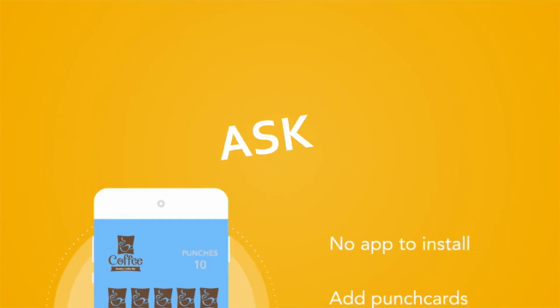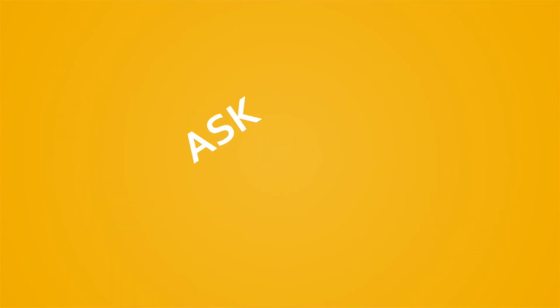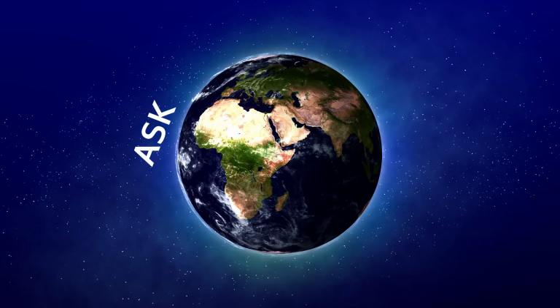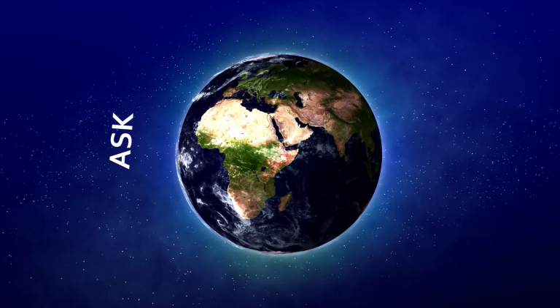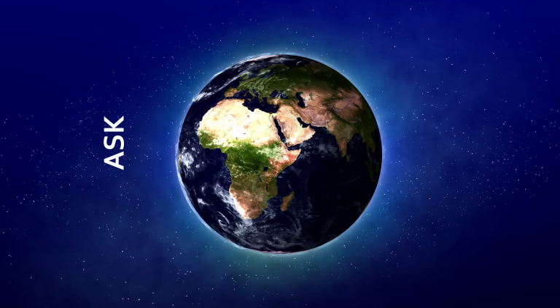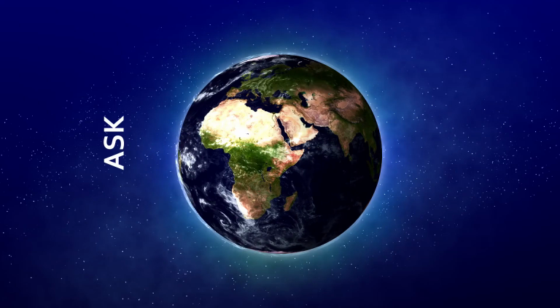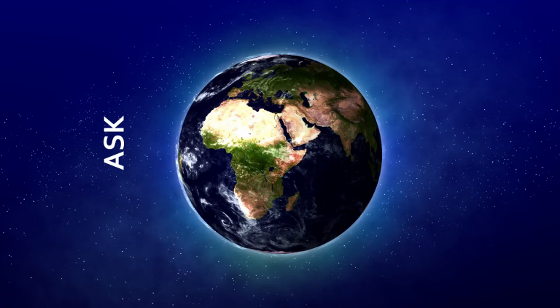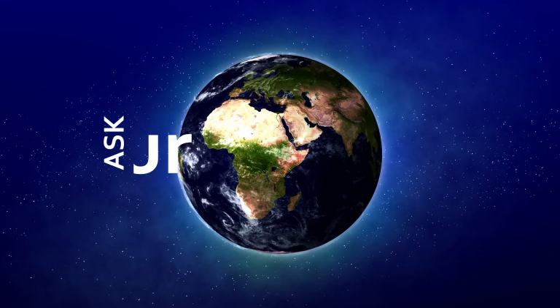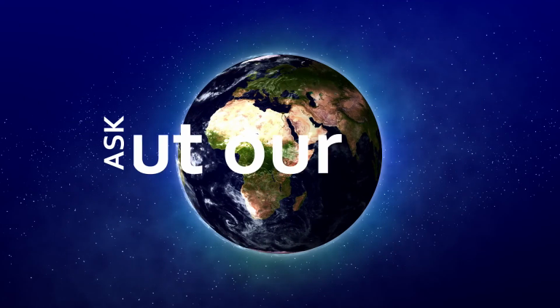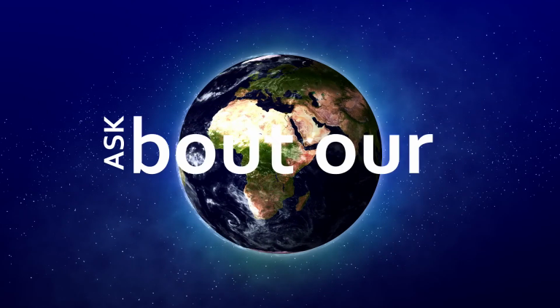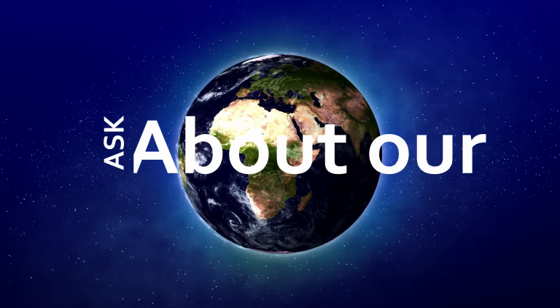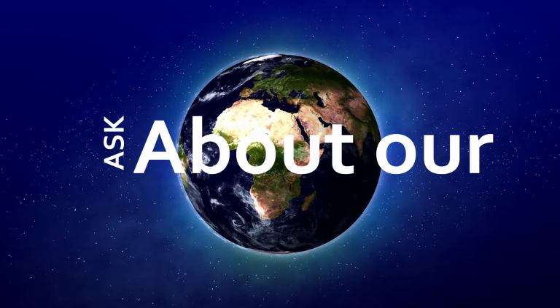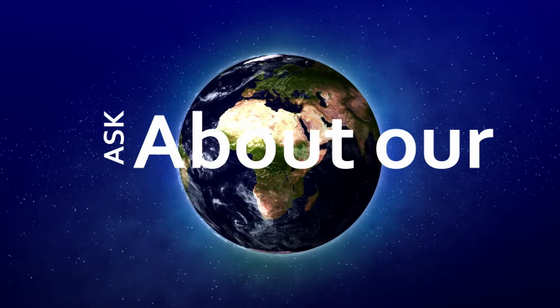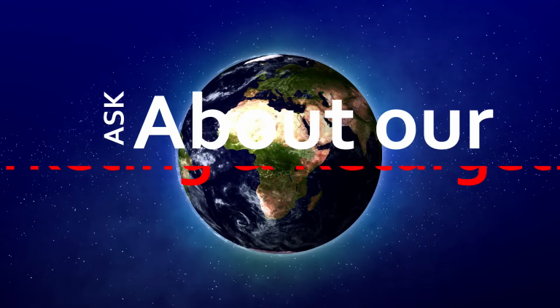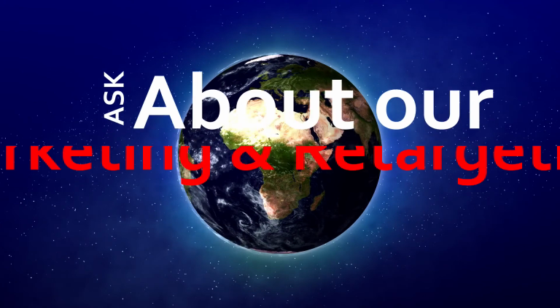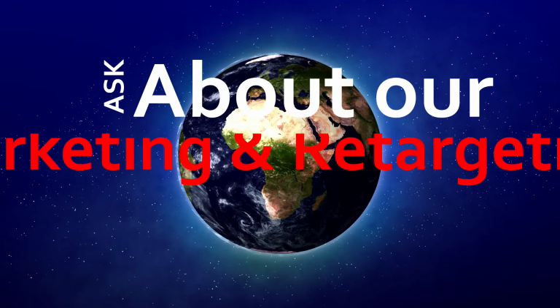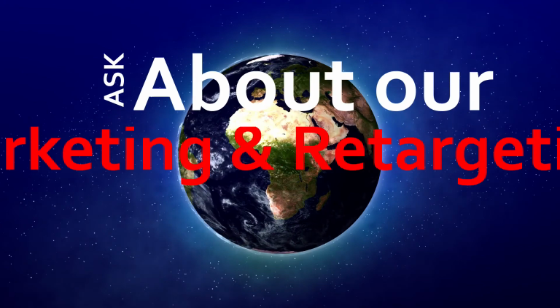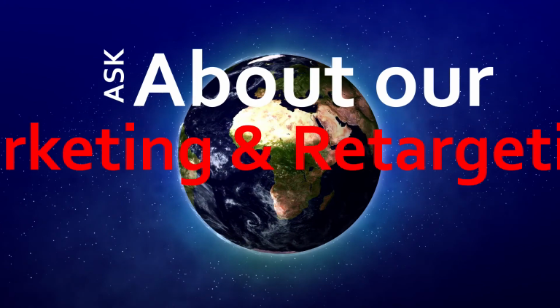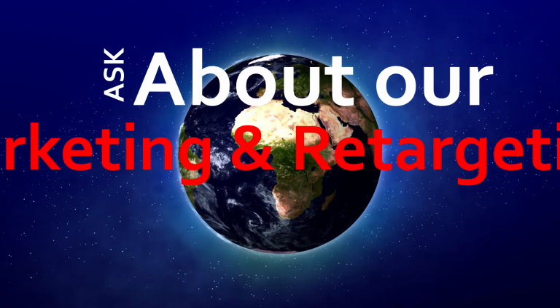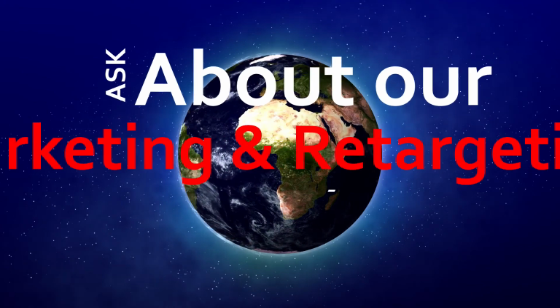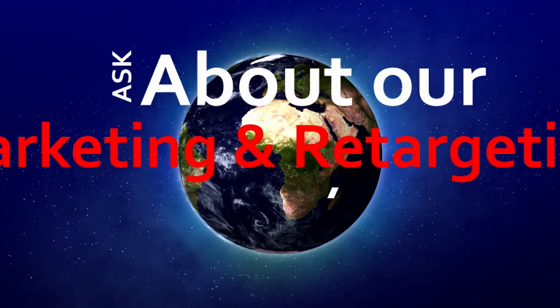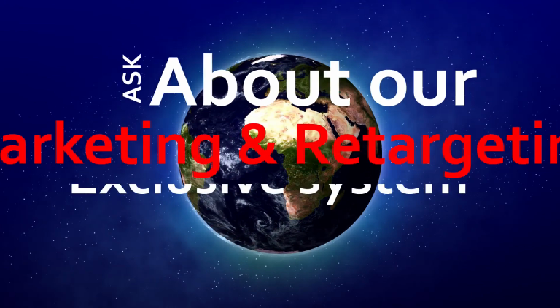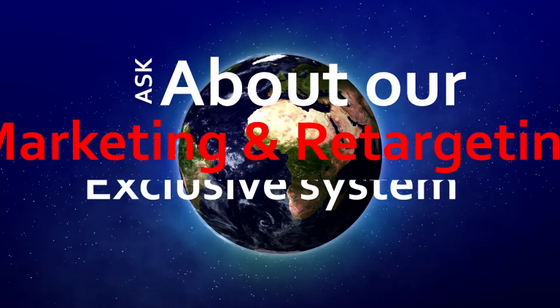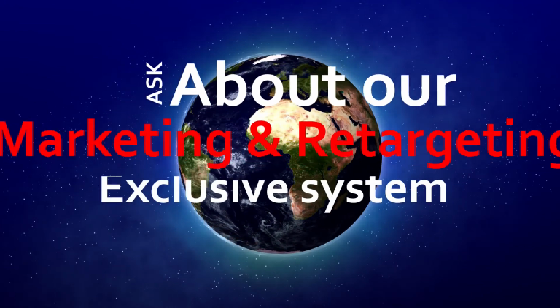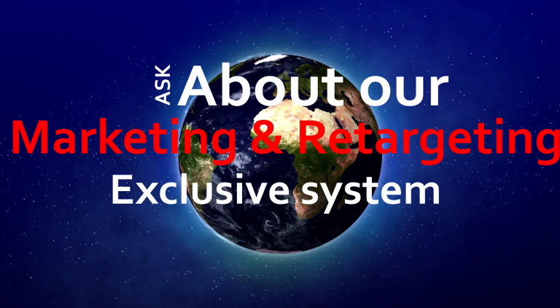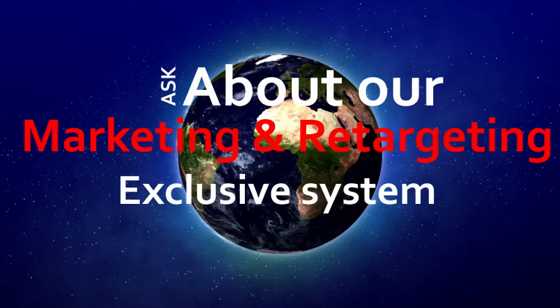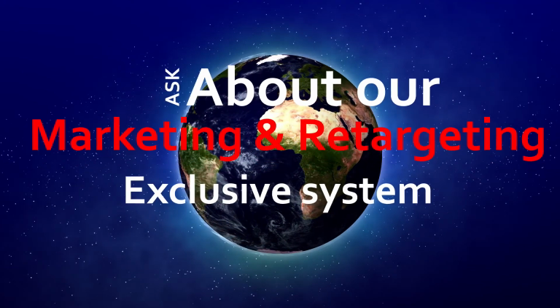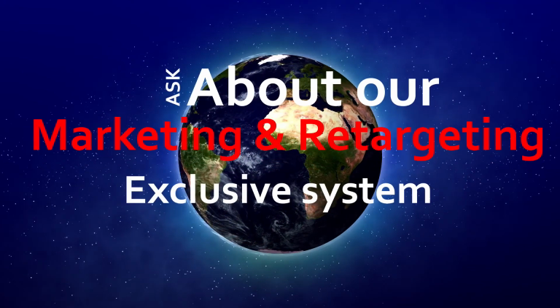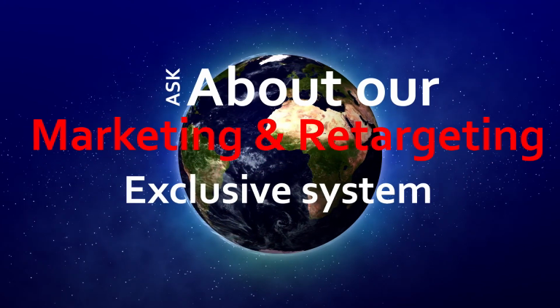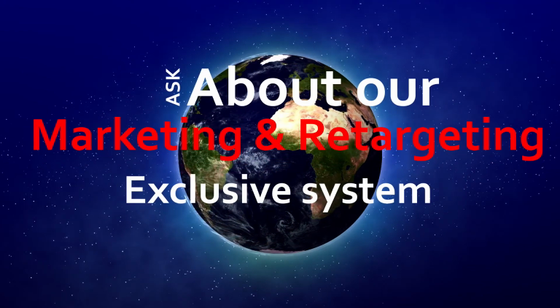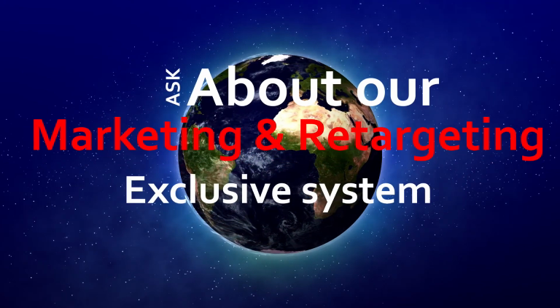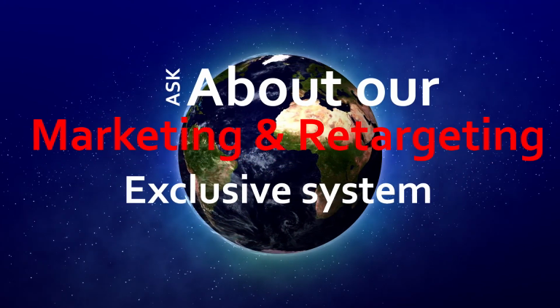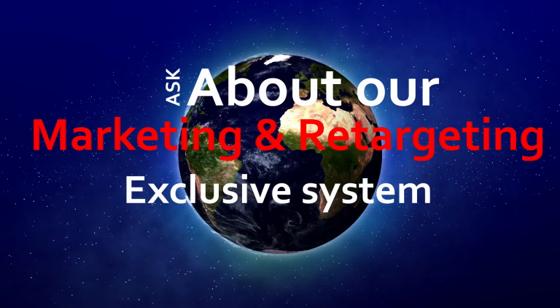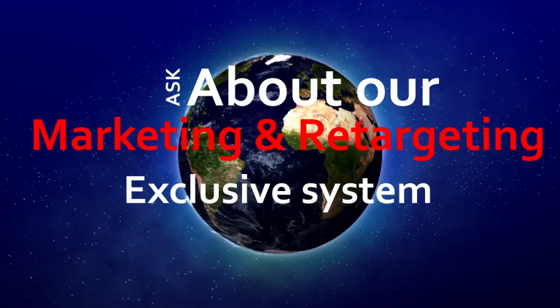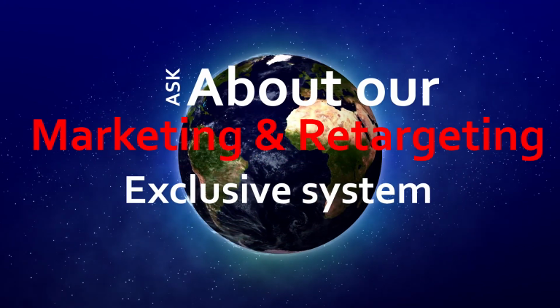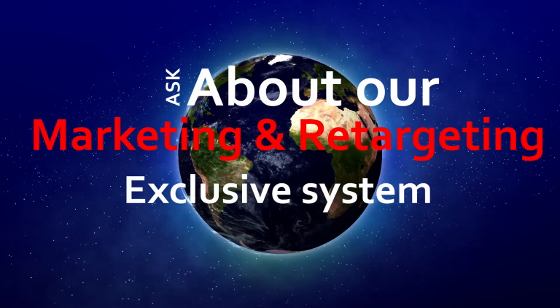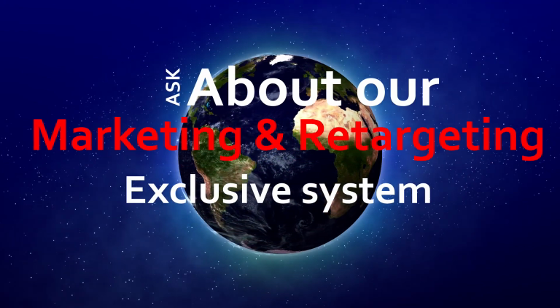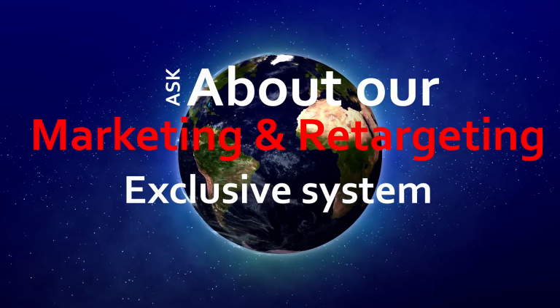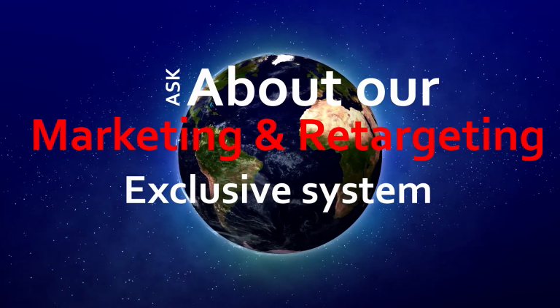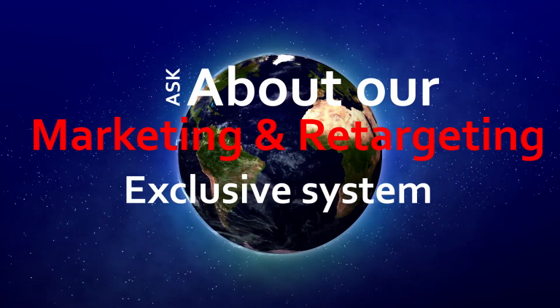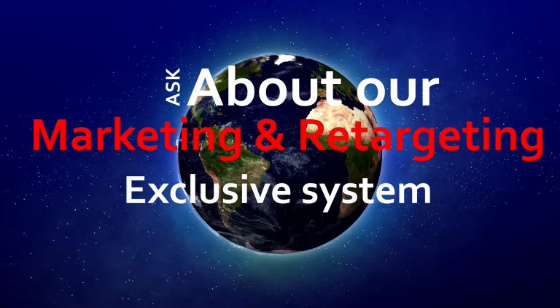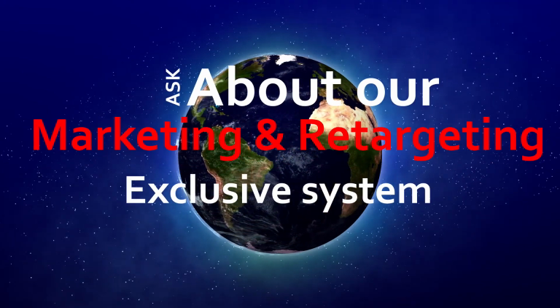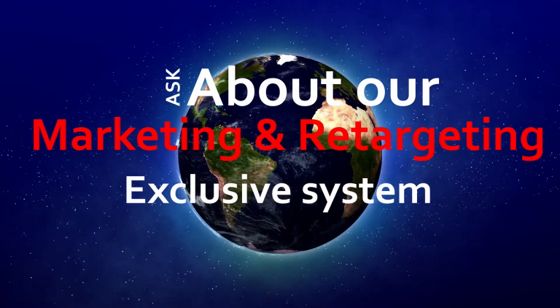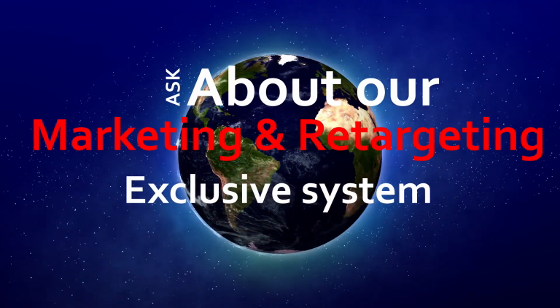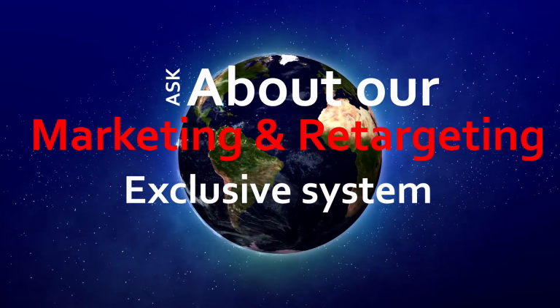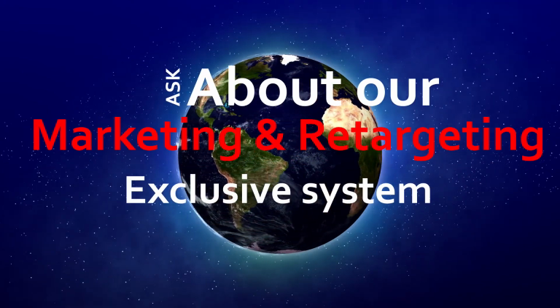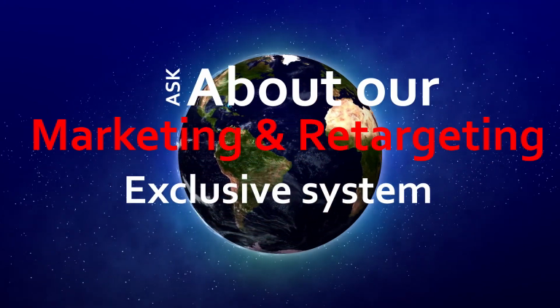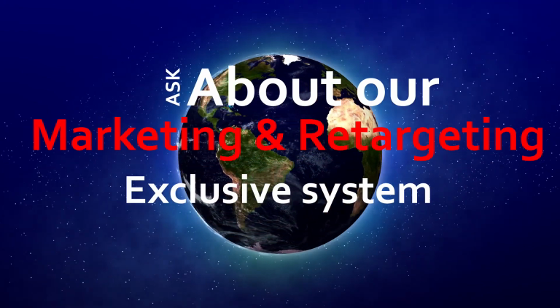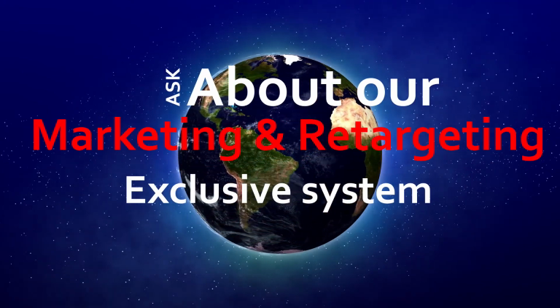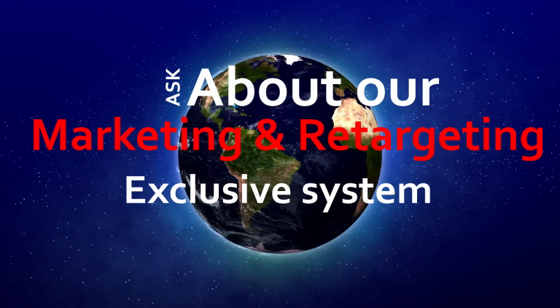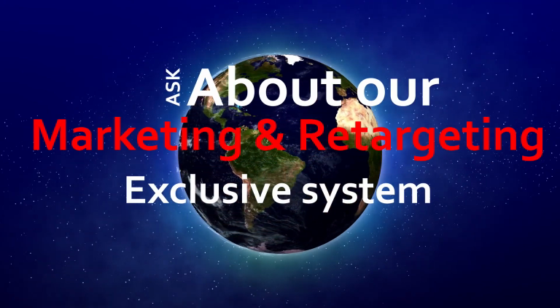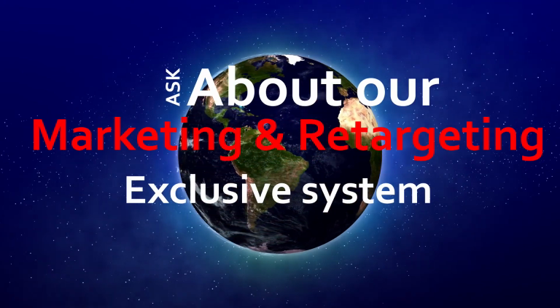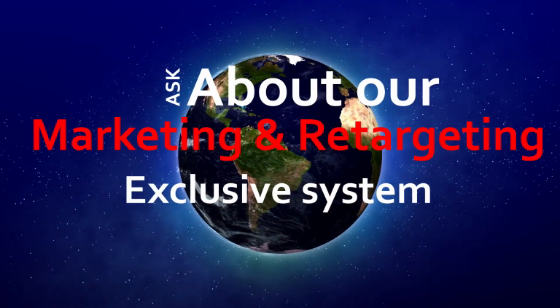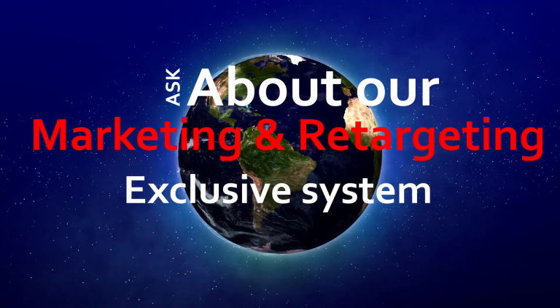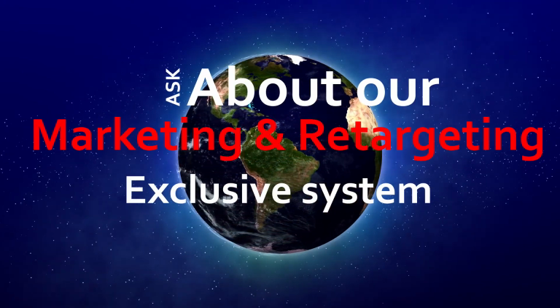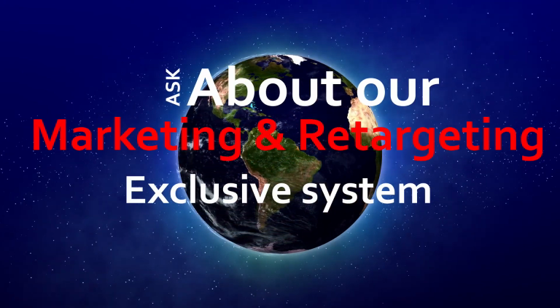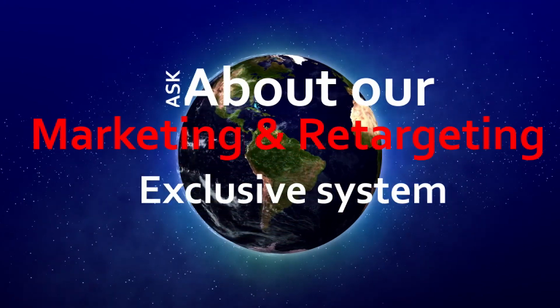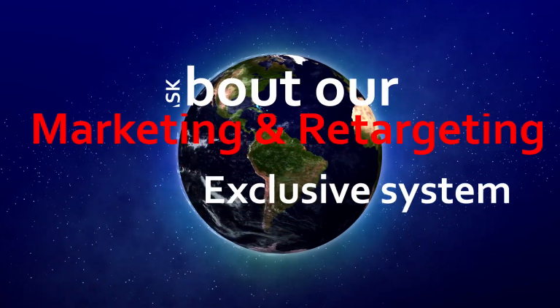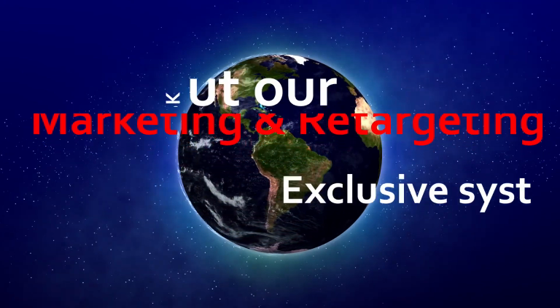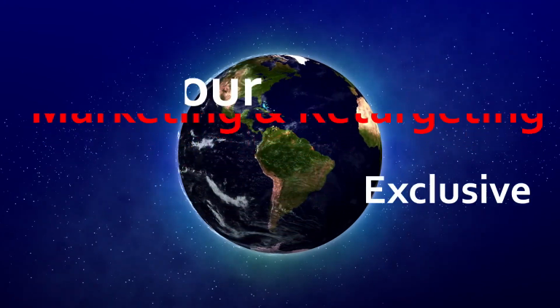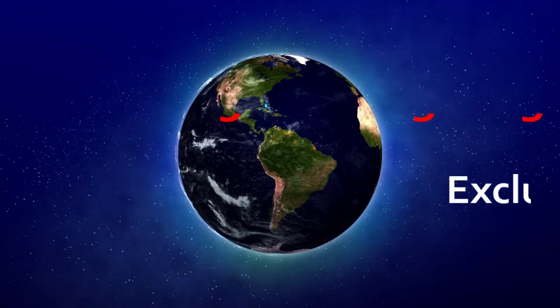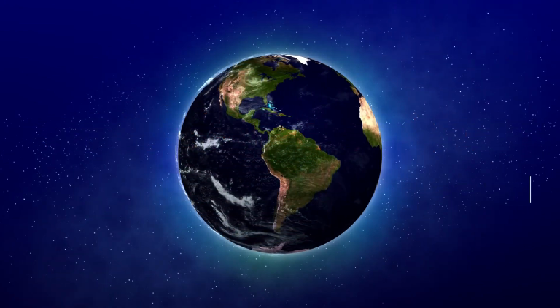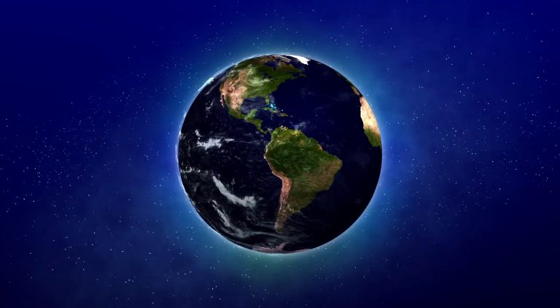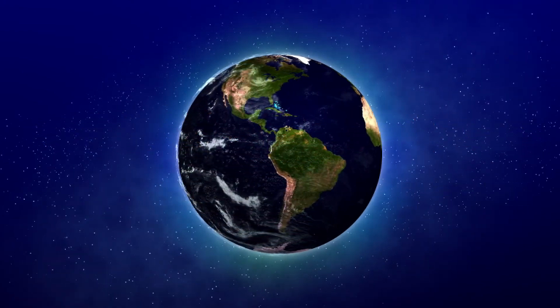Contact us today and see how Mobile Wallet Punch Cards can help revolutionize your loyalty program and help grow your business.